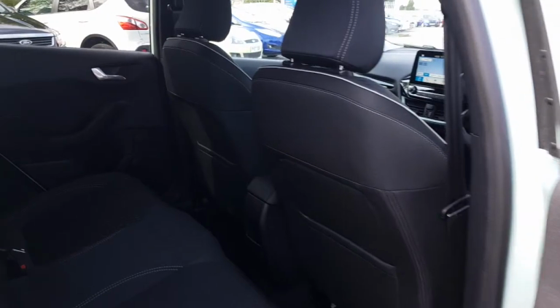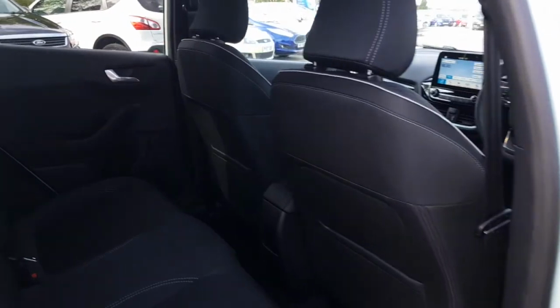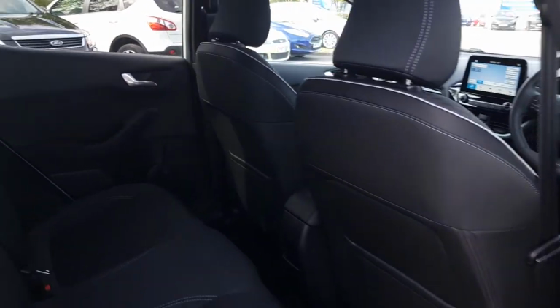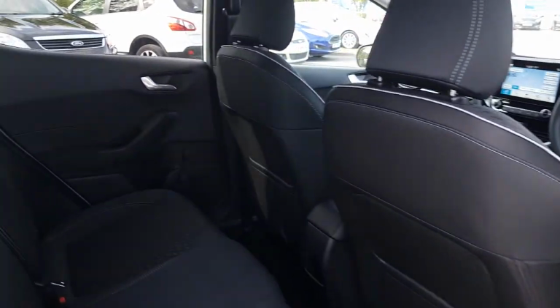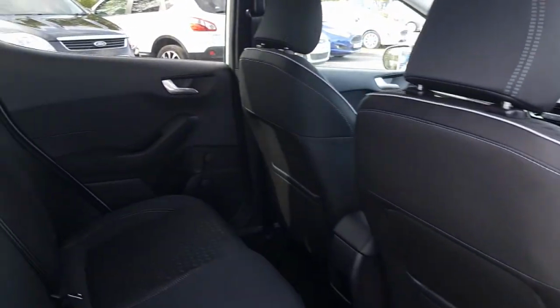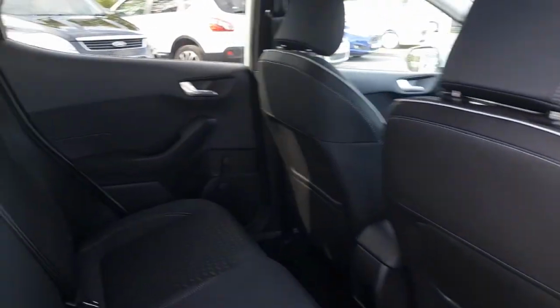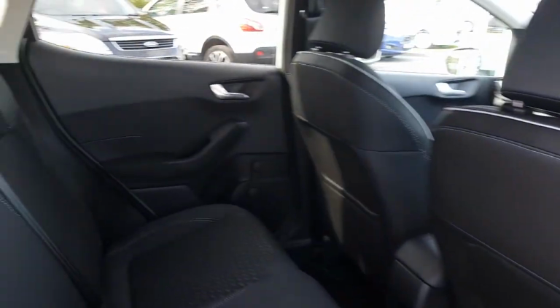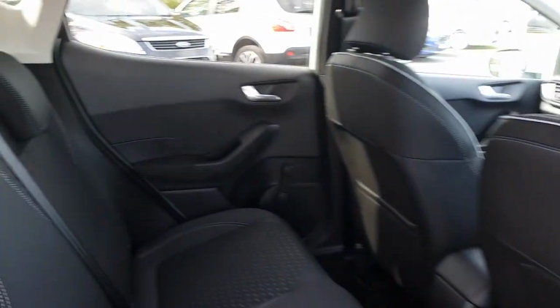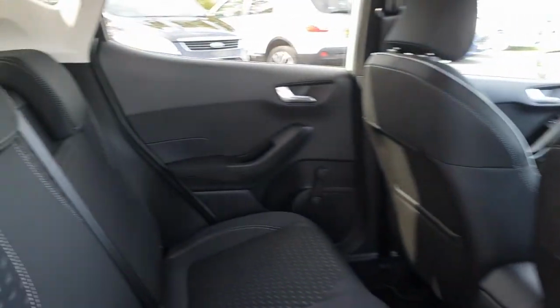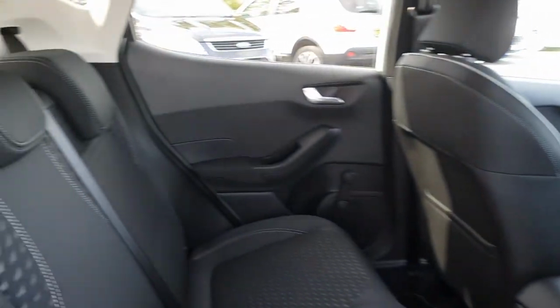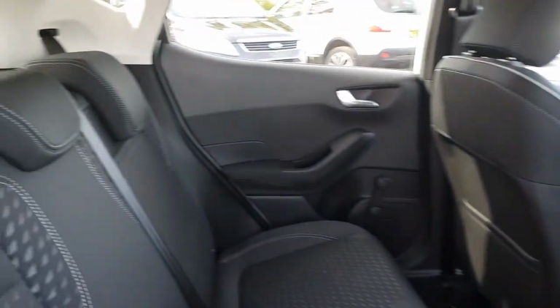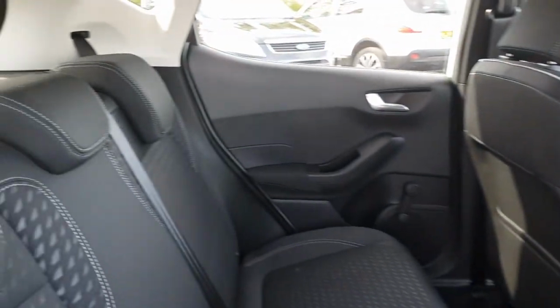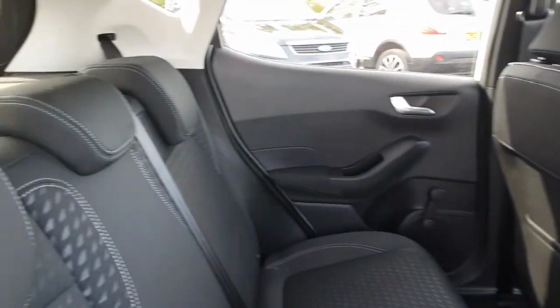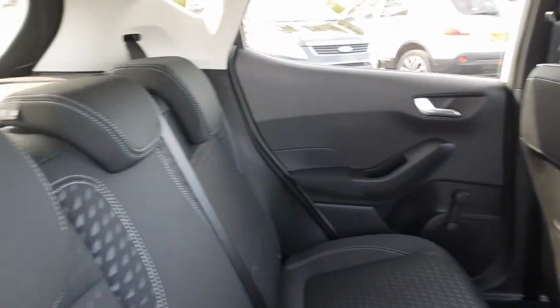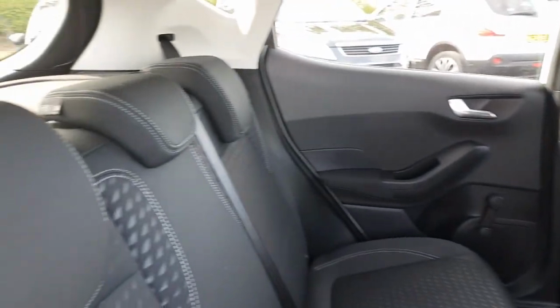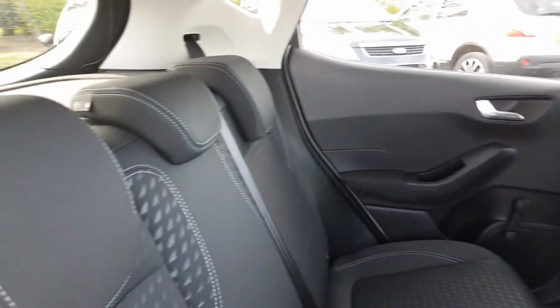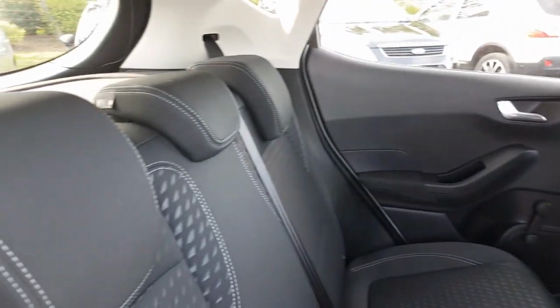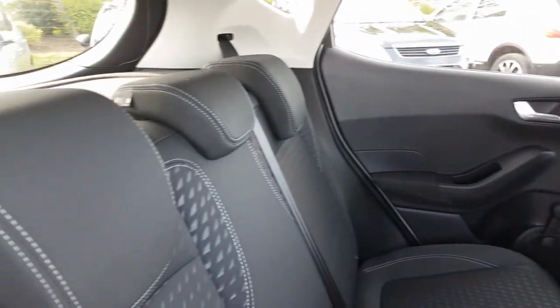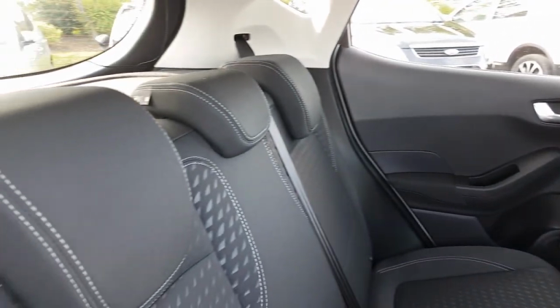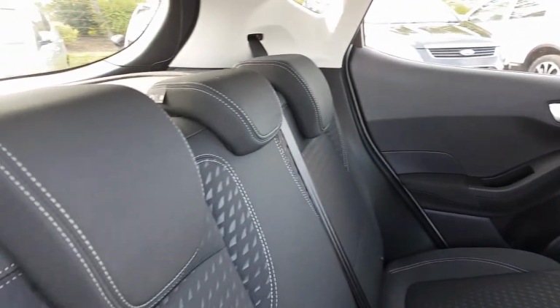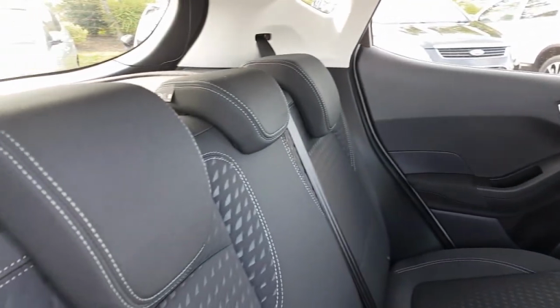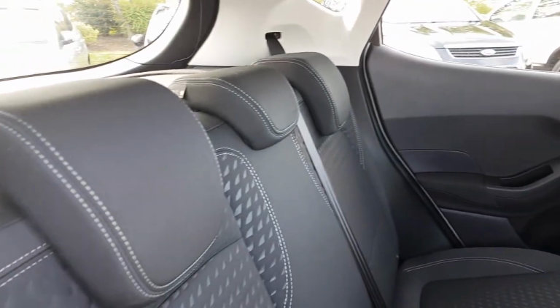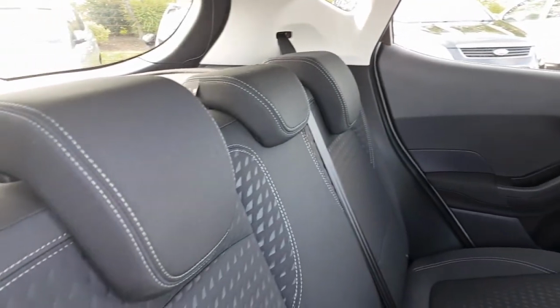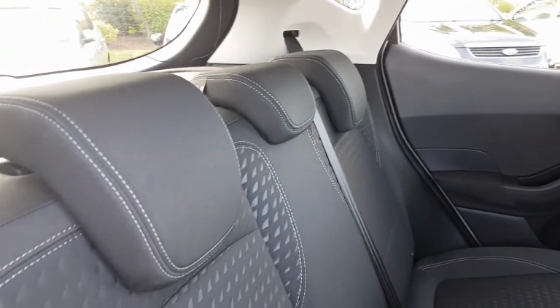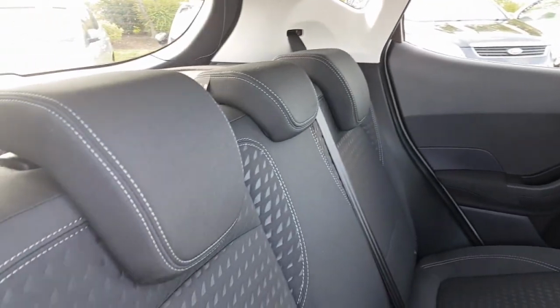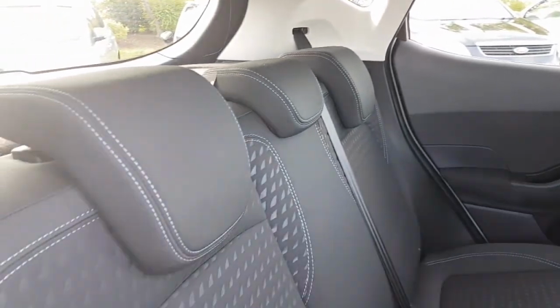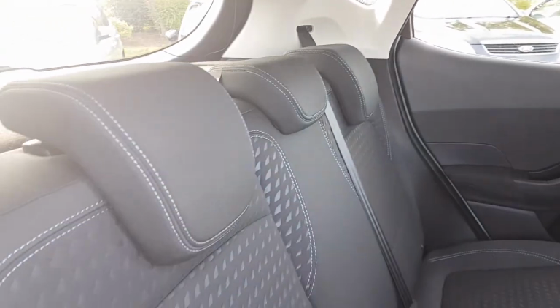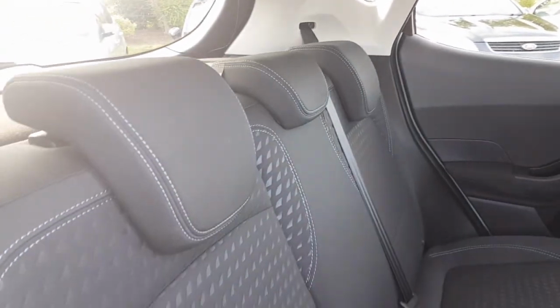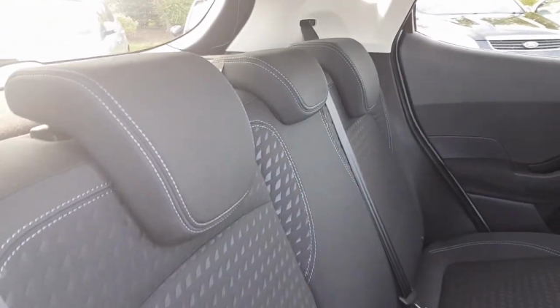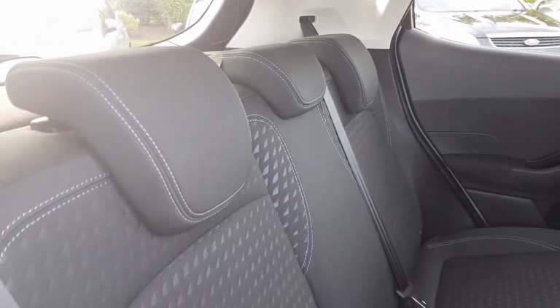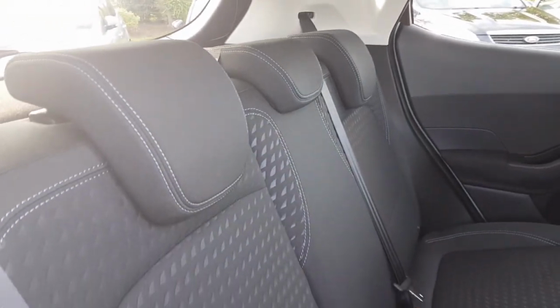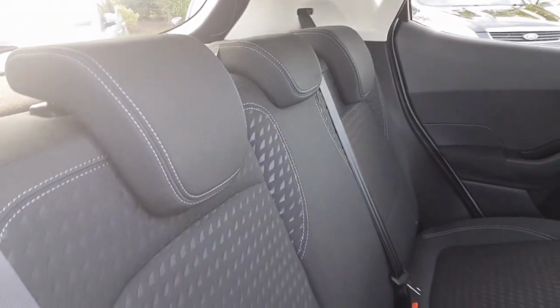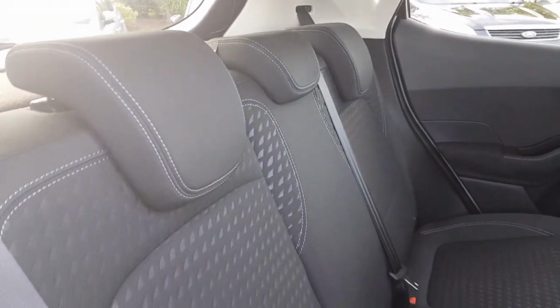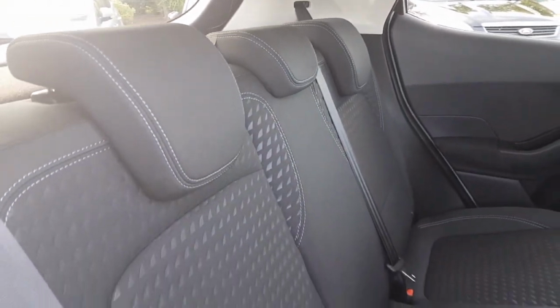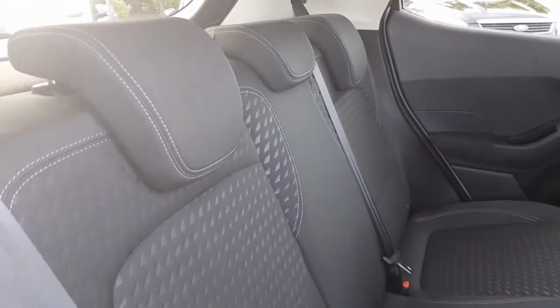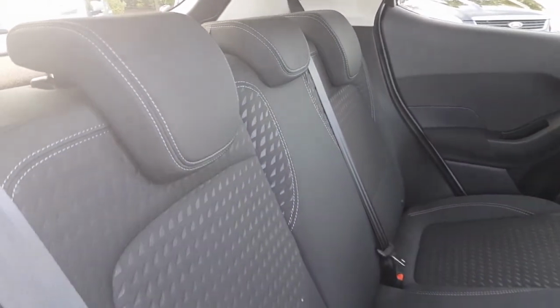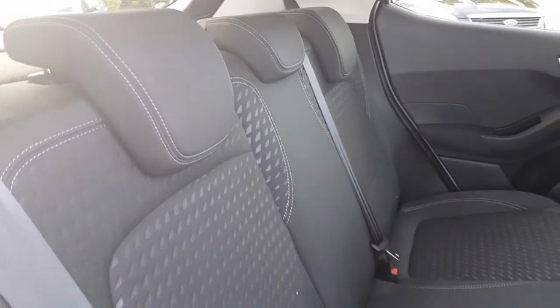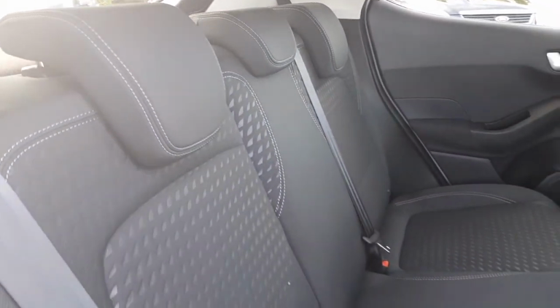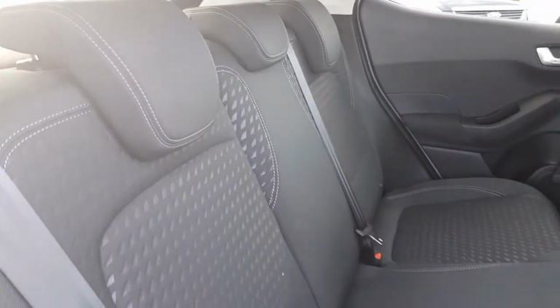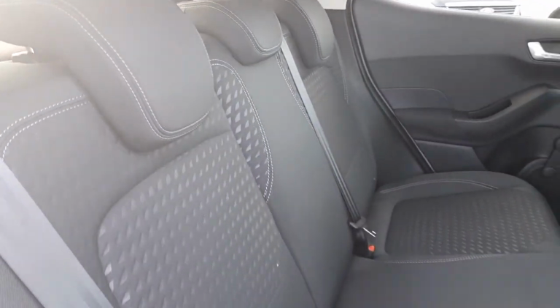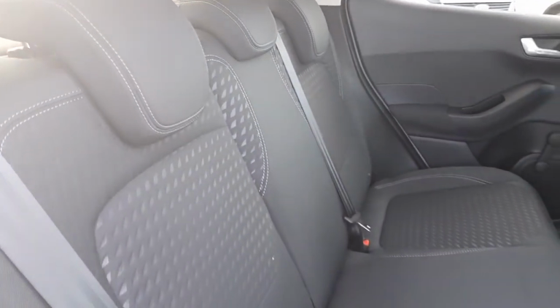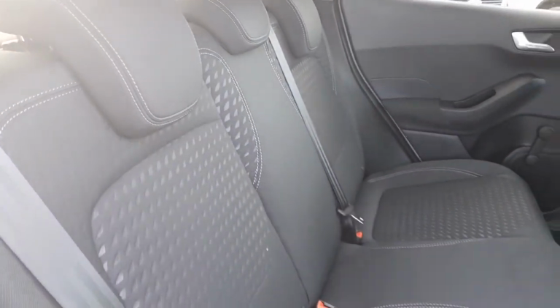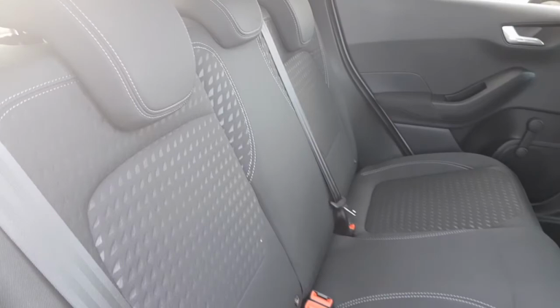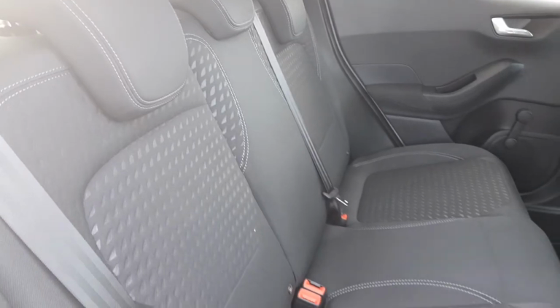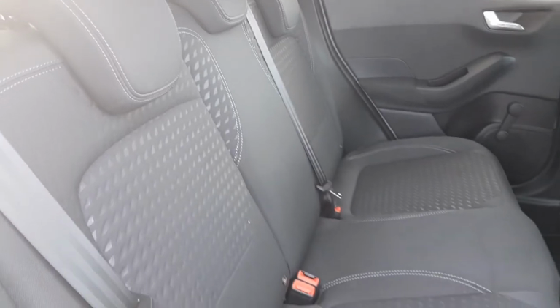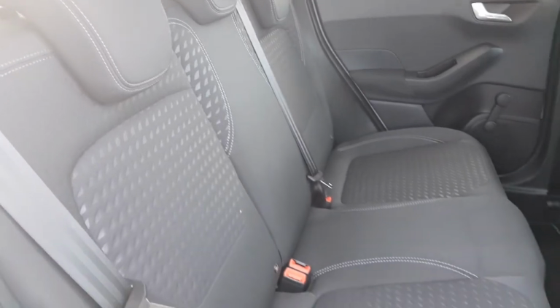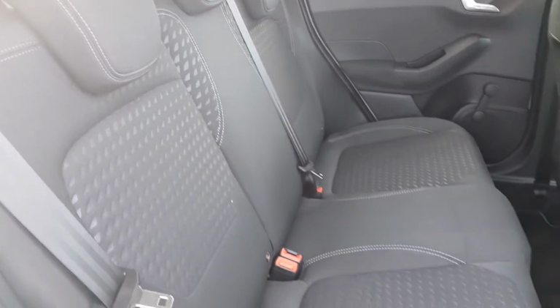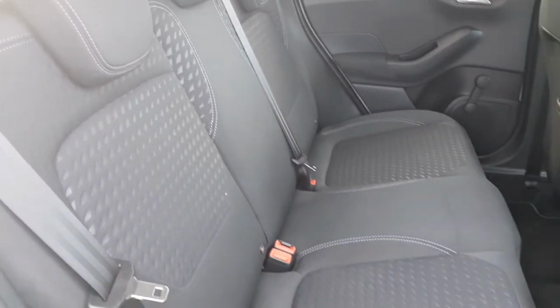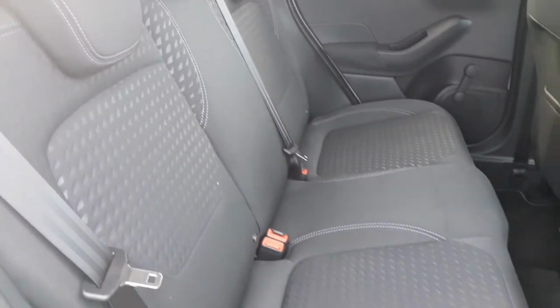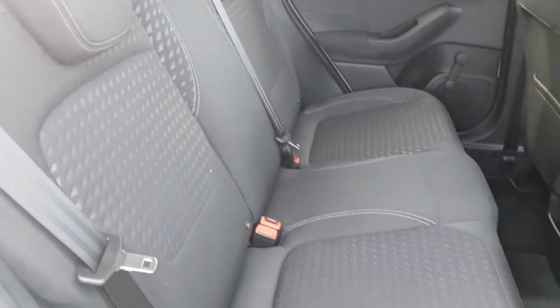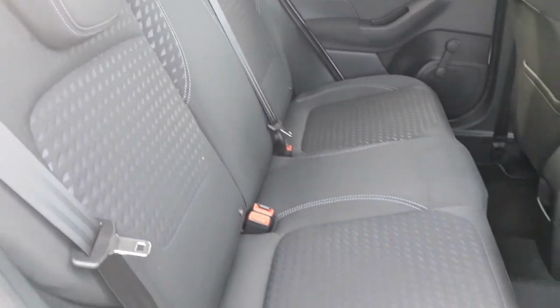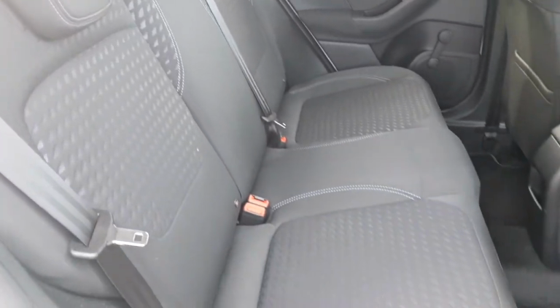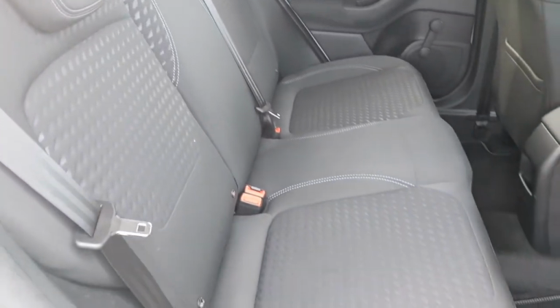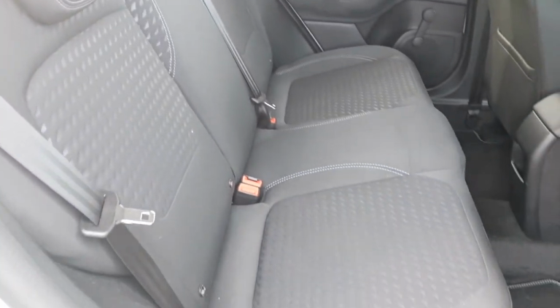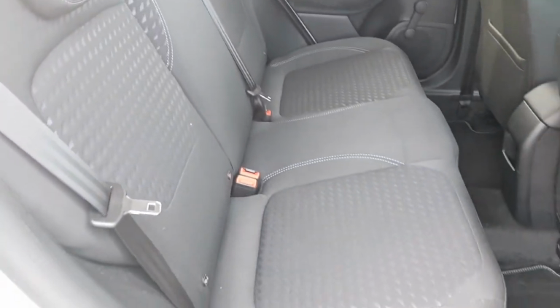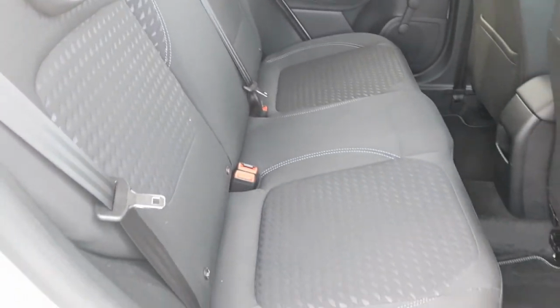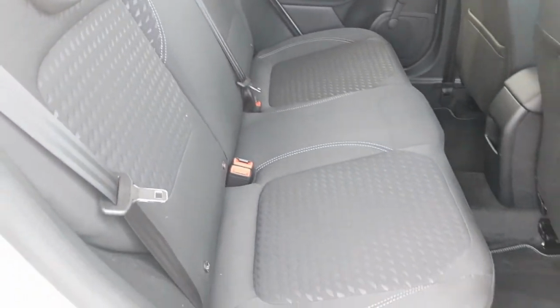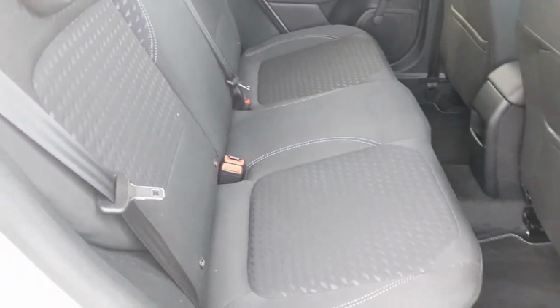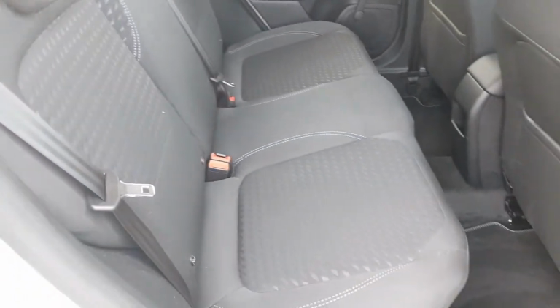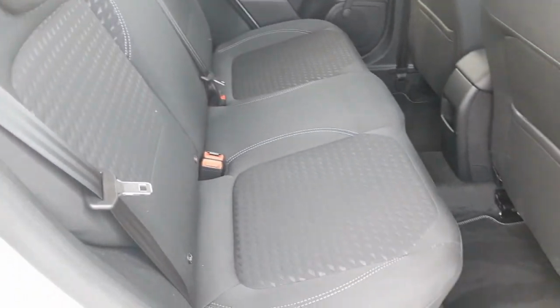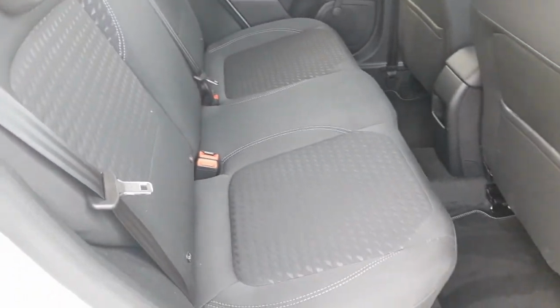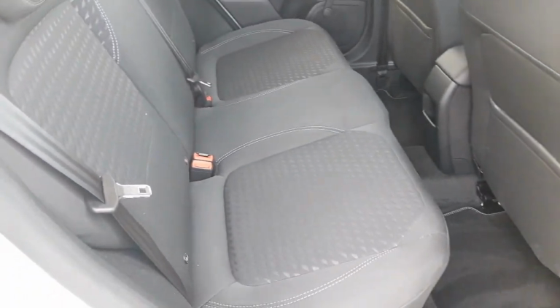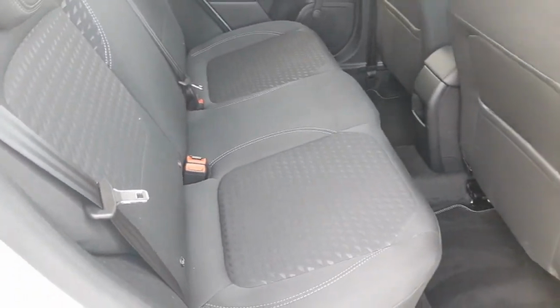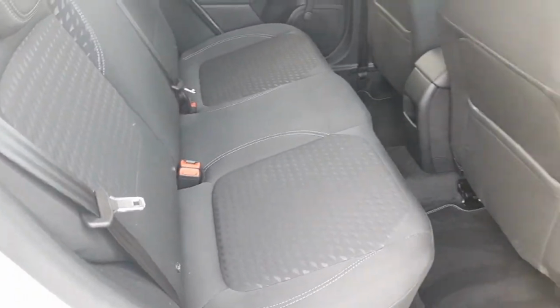It's a 5-door vehicle with room for up to 3 passengers in the rear, again with that matching interior as well as ISOFIX fittings in case a car seat is on board.